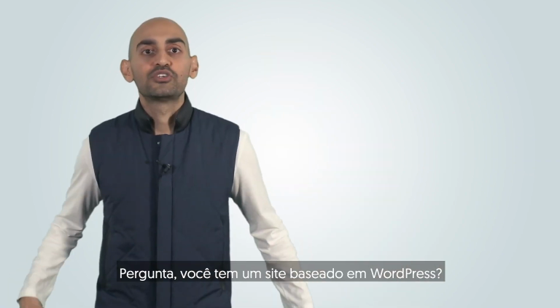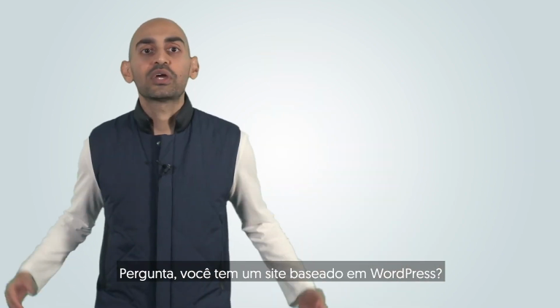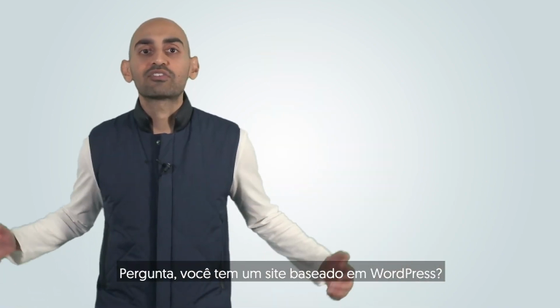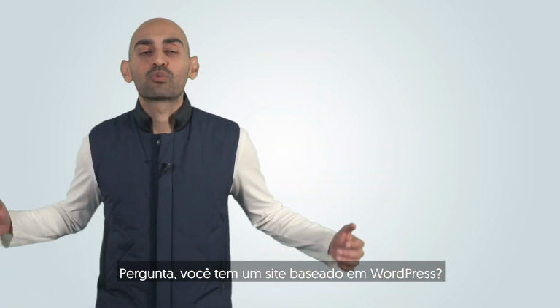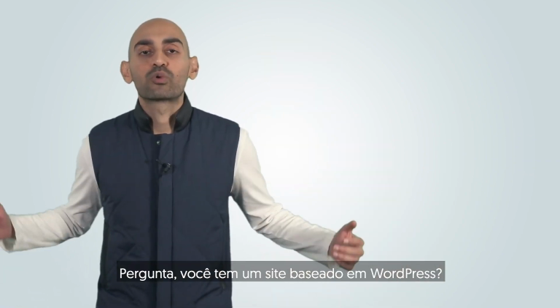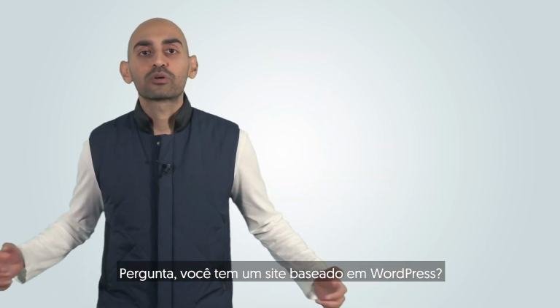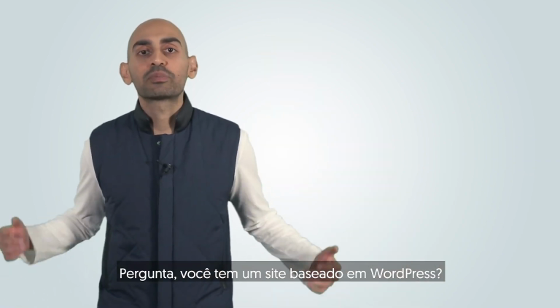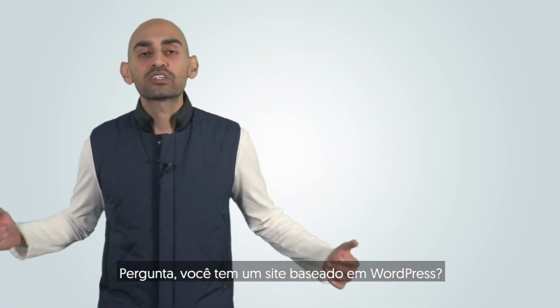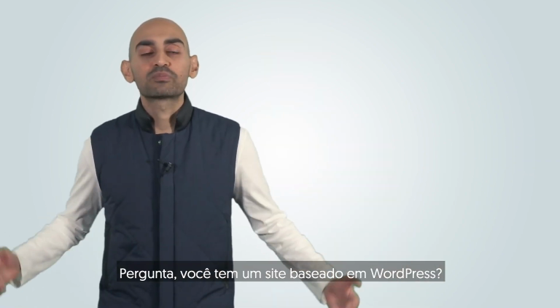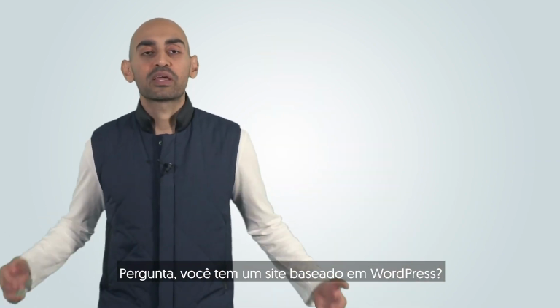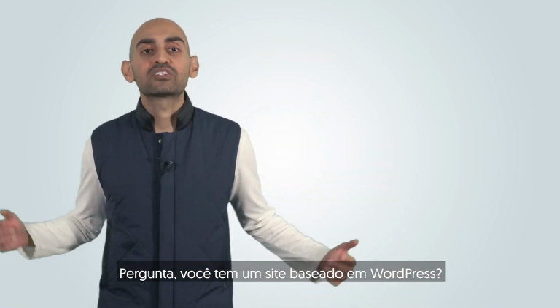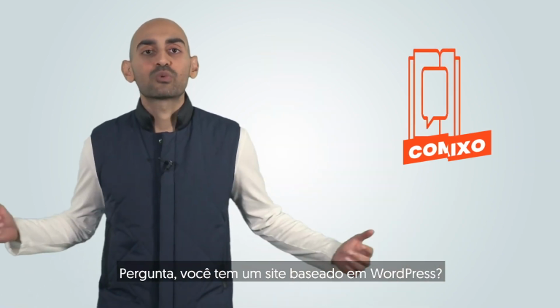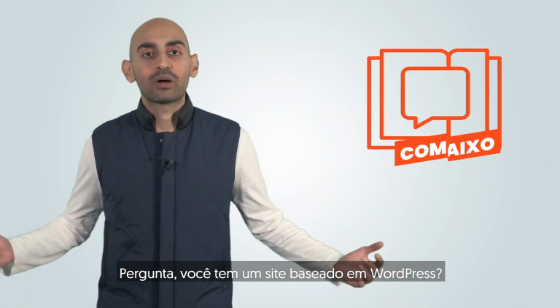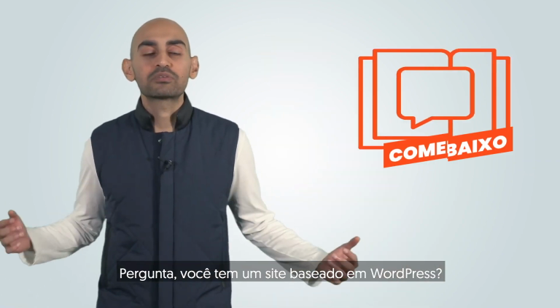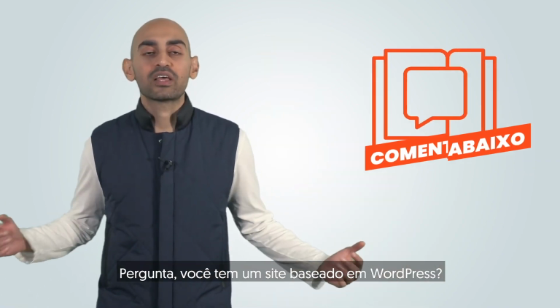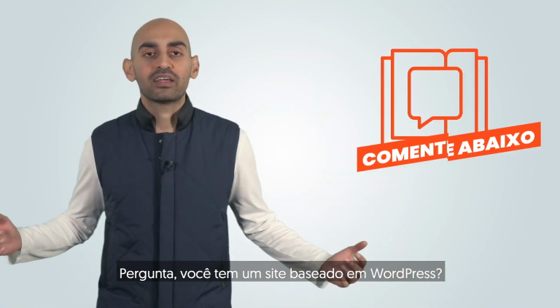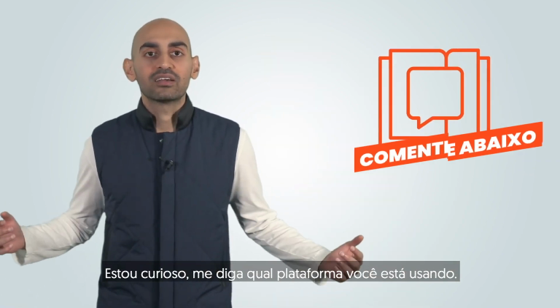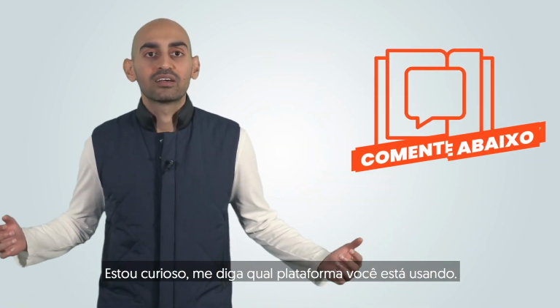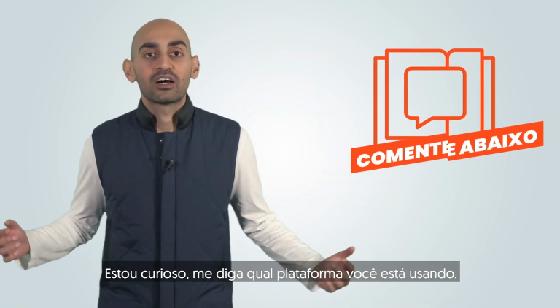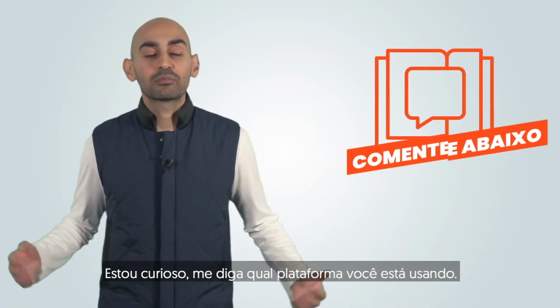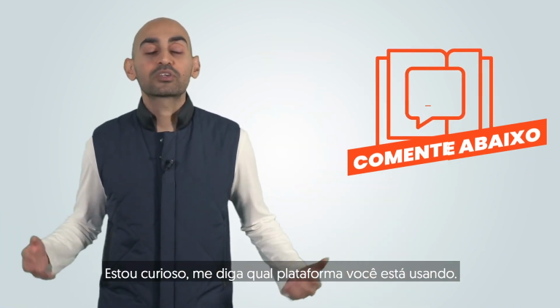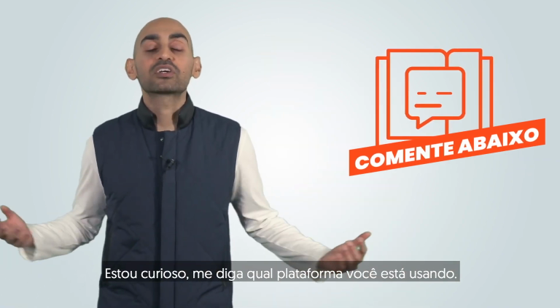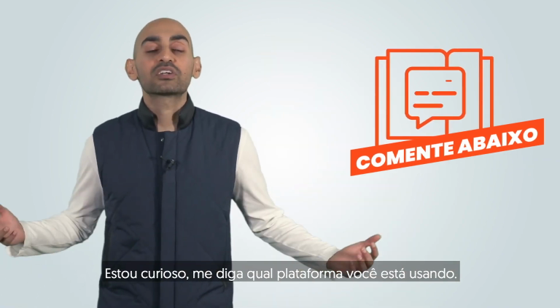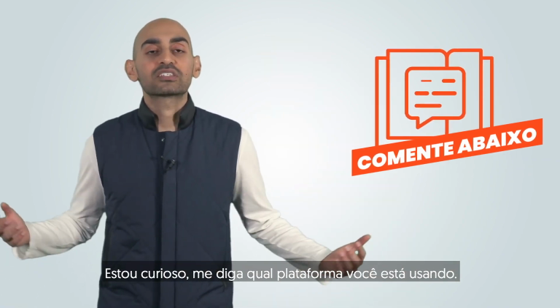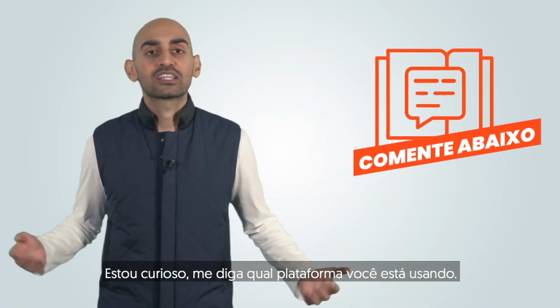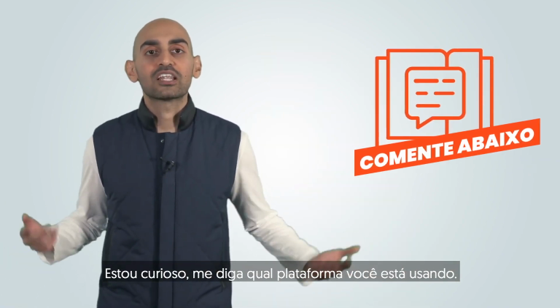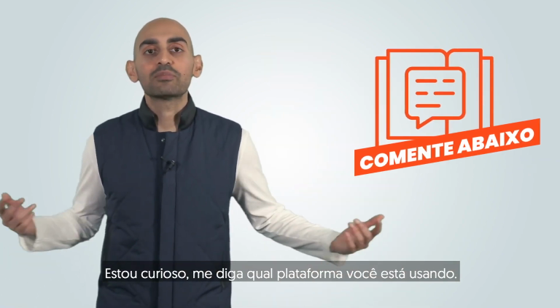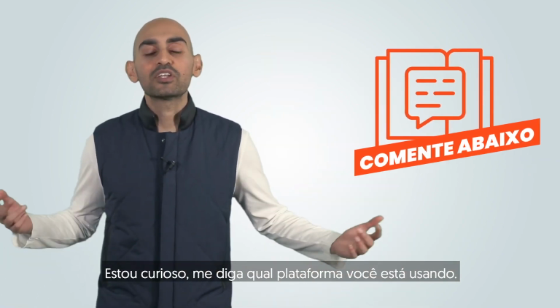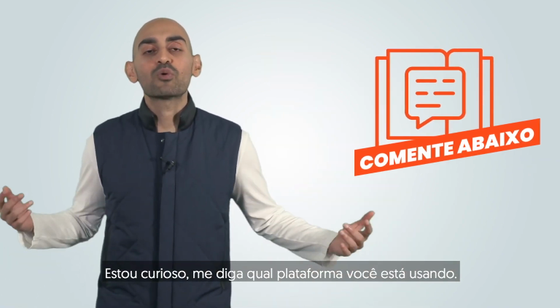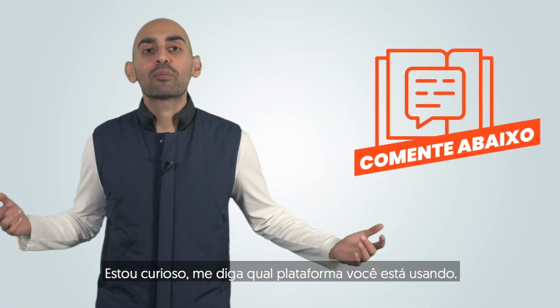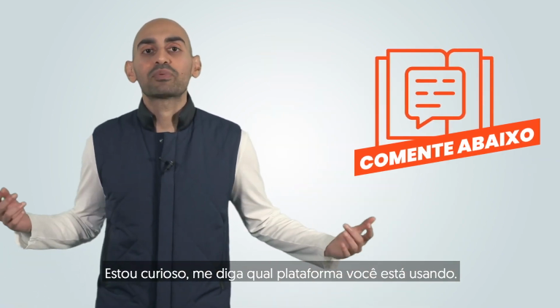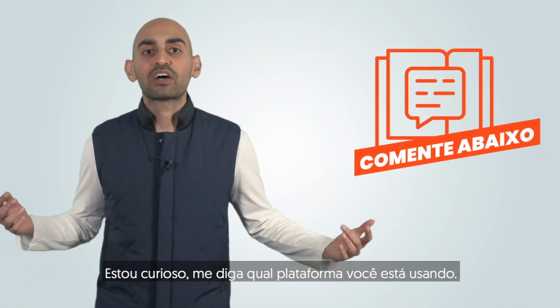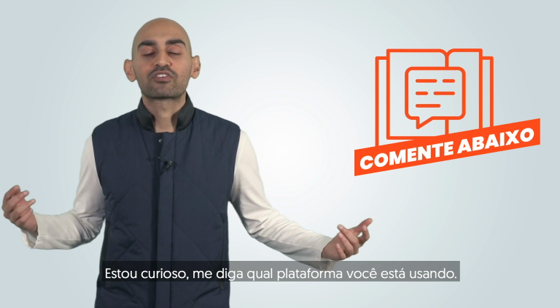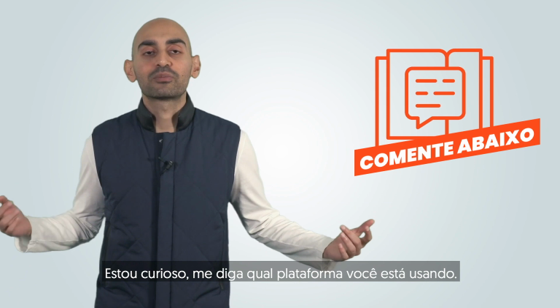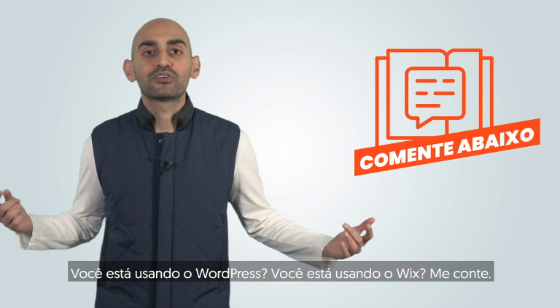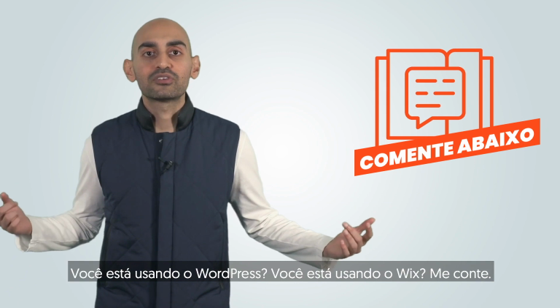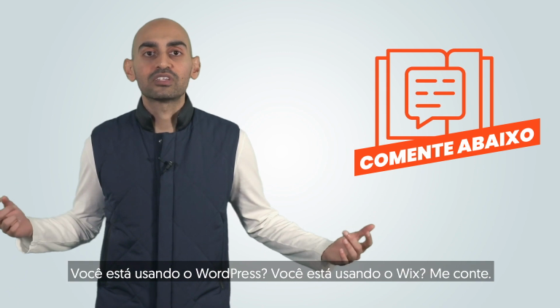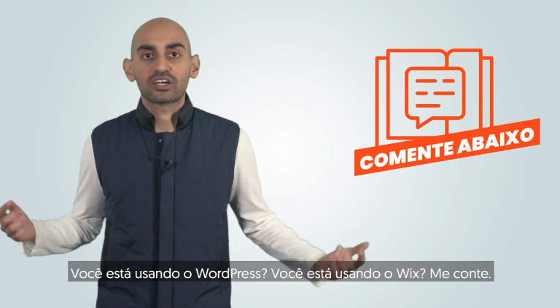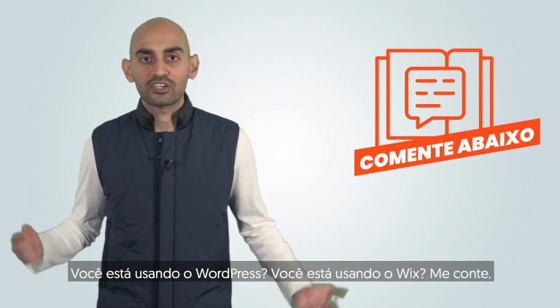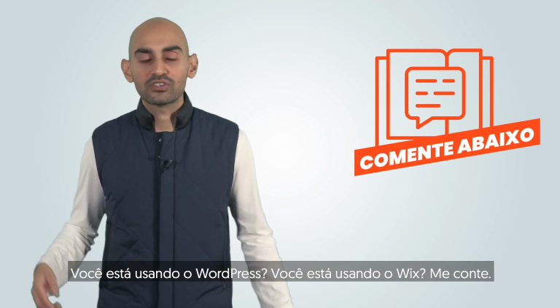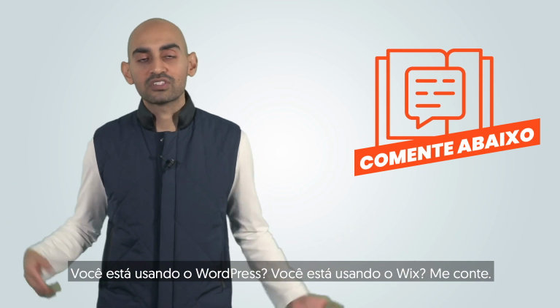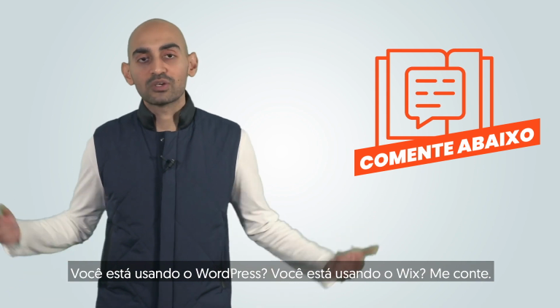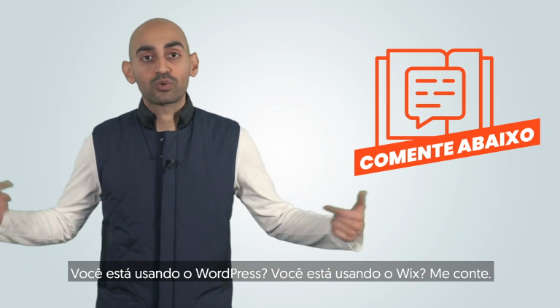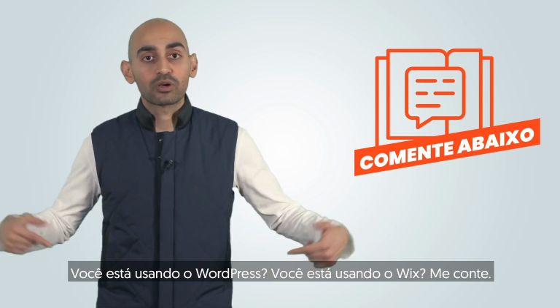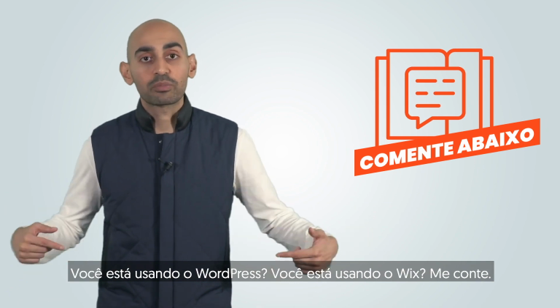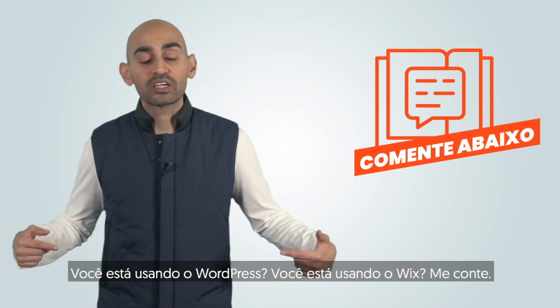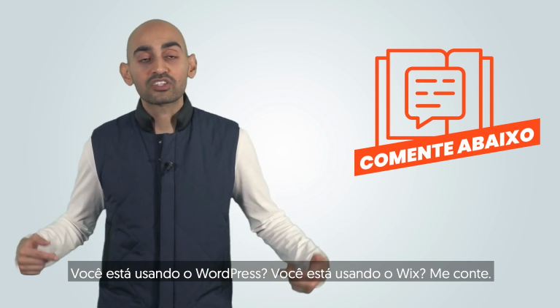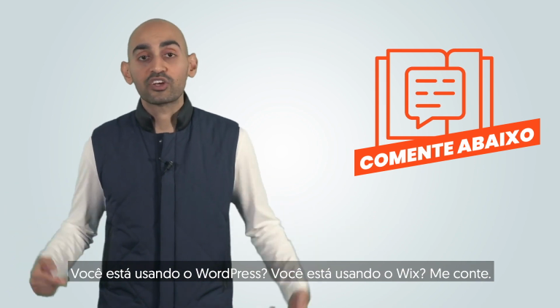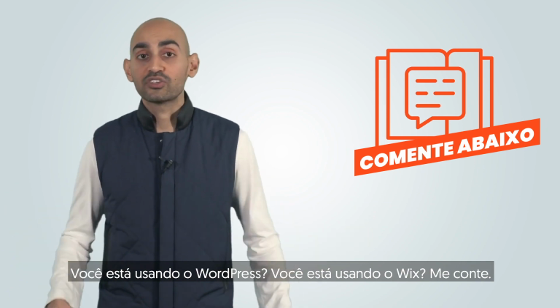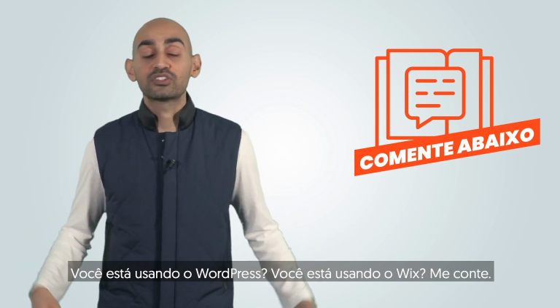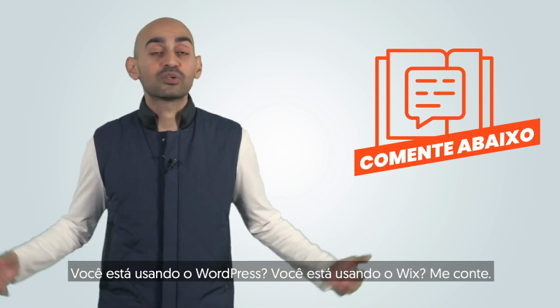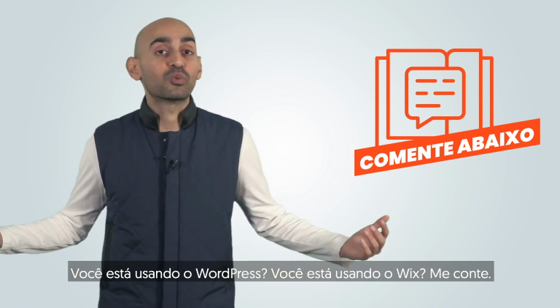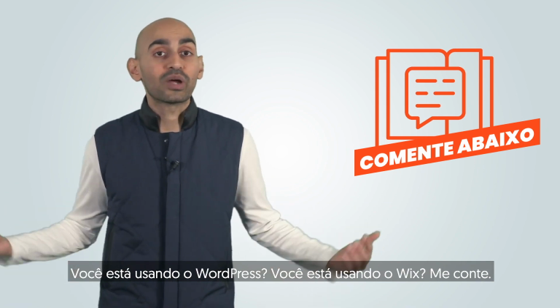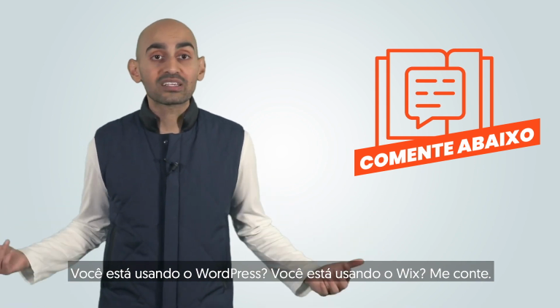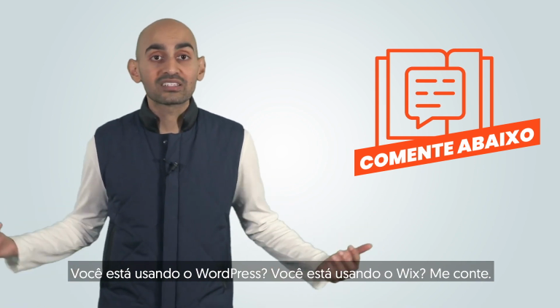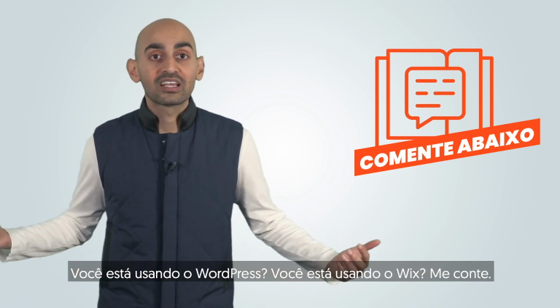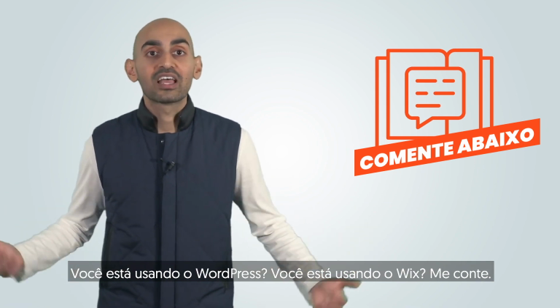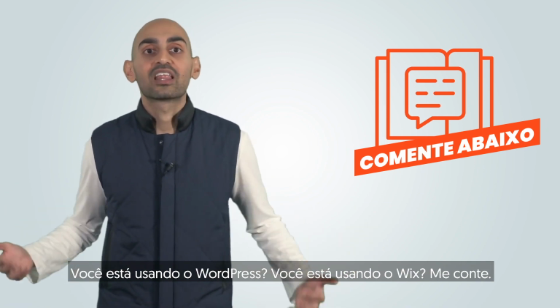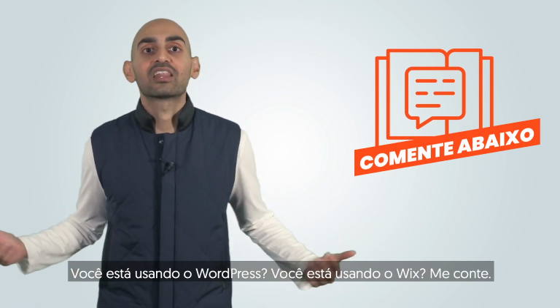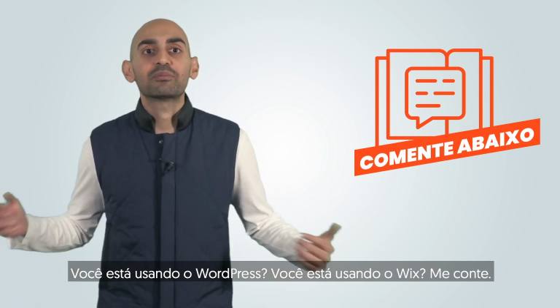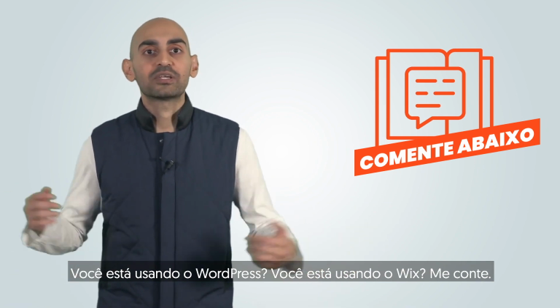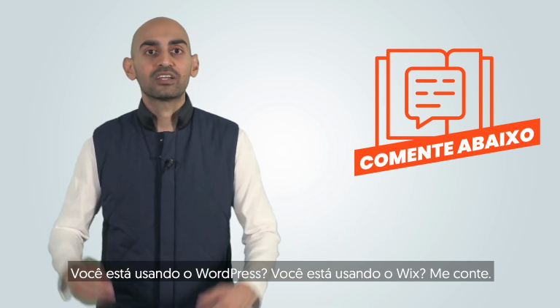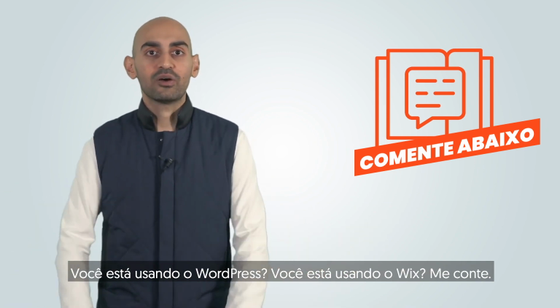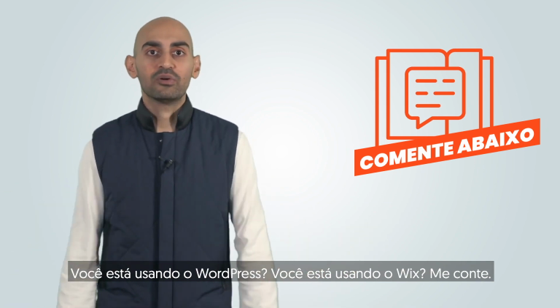Do you have a WordPress-based website? Let me know what platform you're using. Are you using WordPress? Are you using Wix? Let me know.